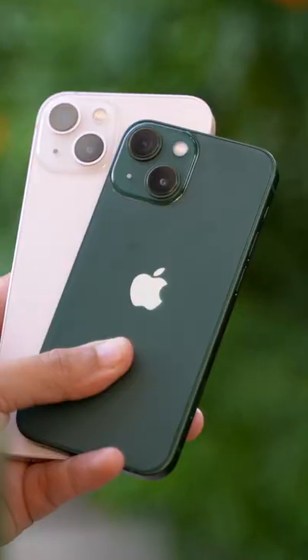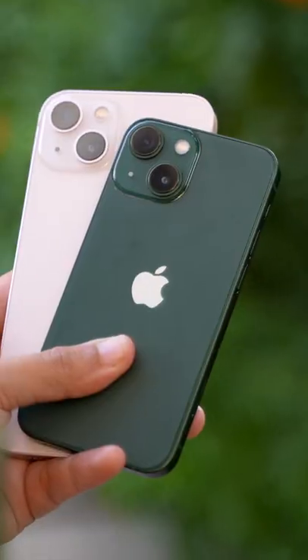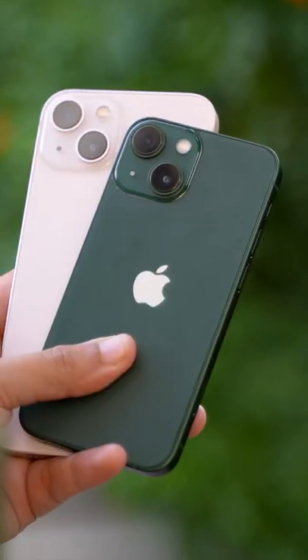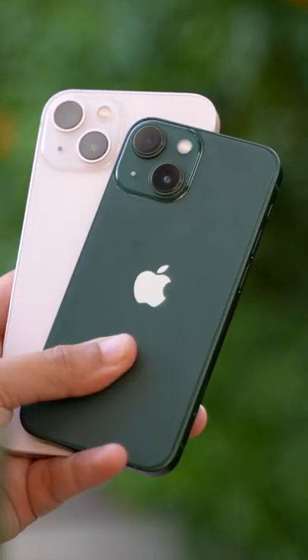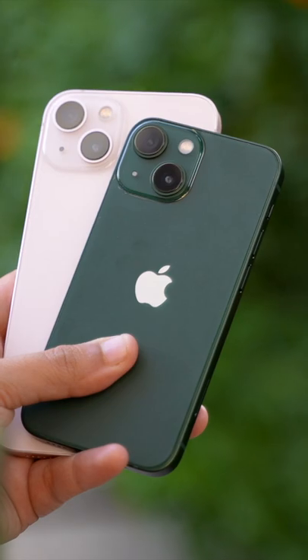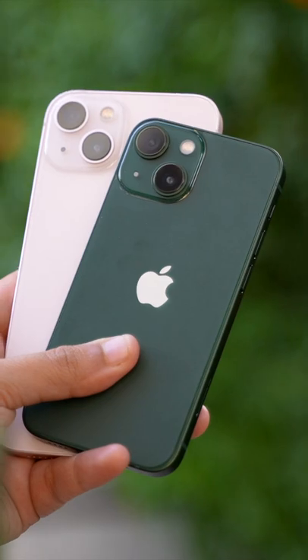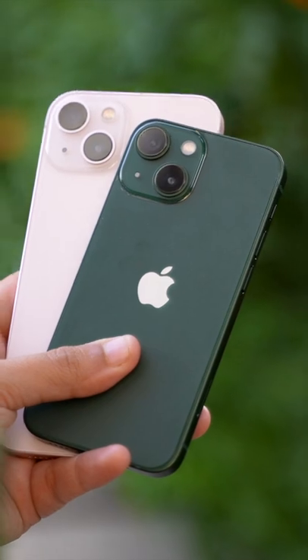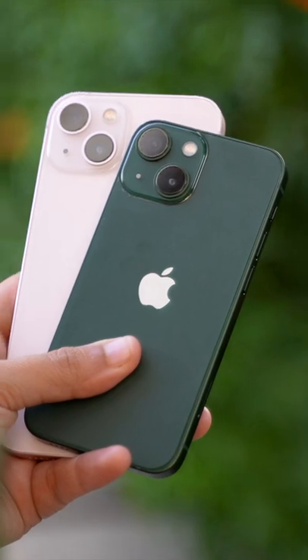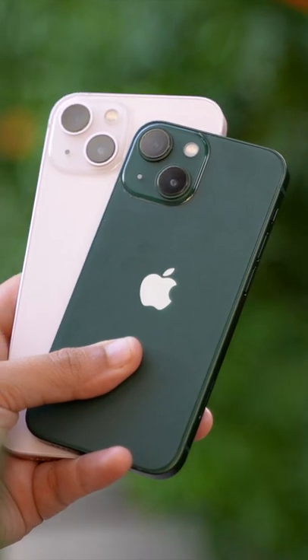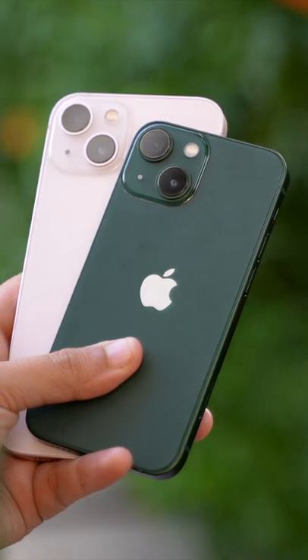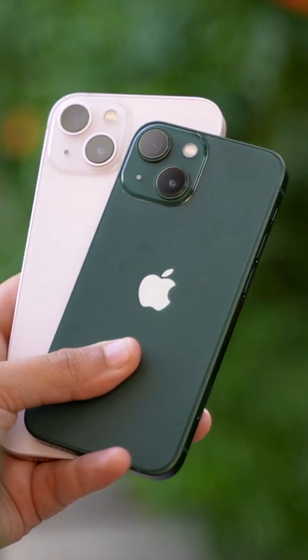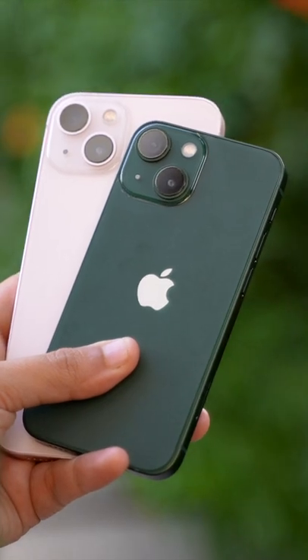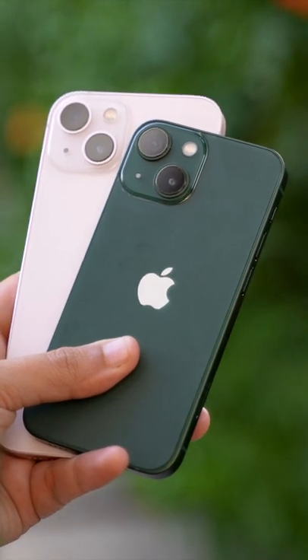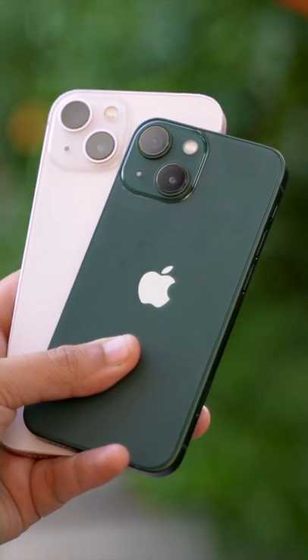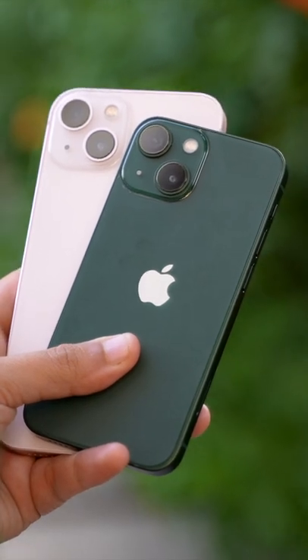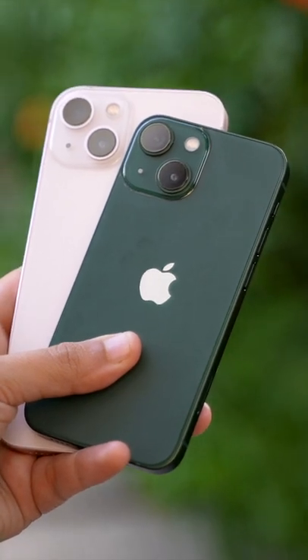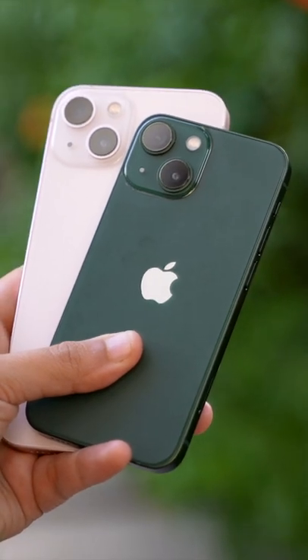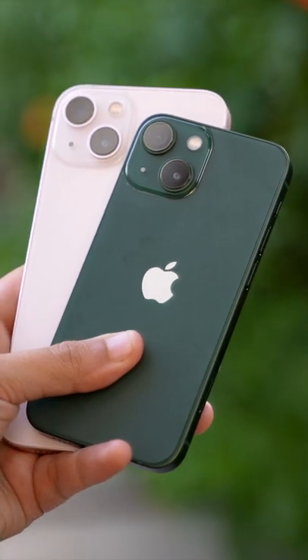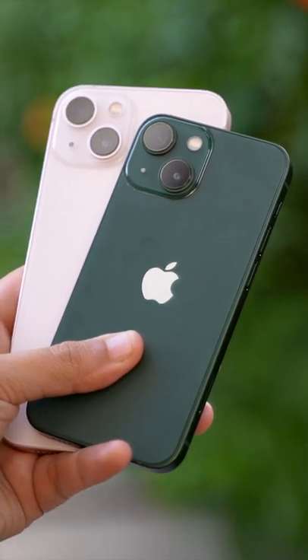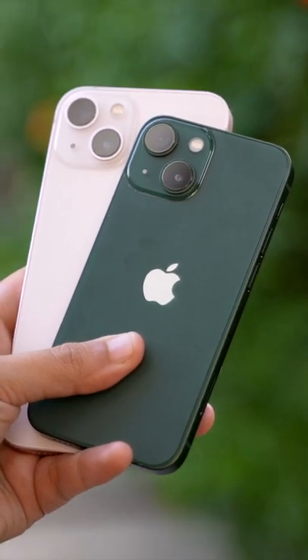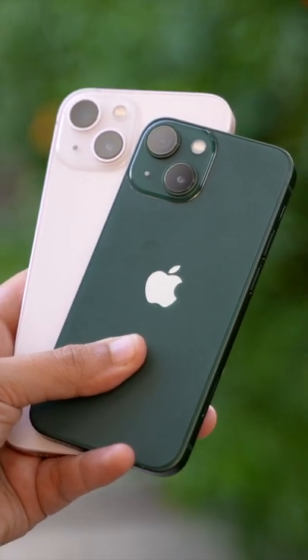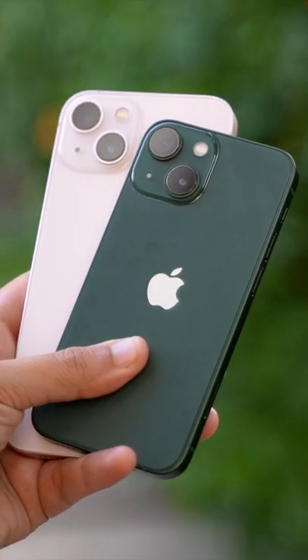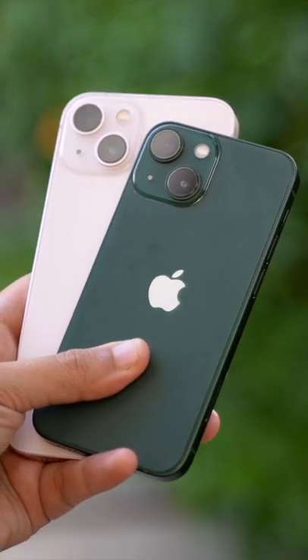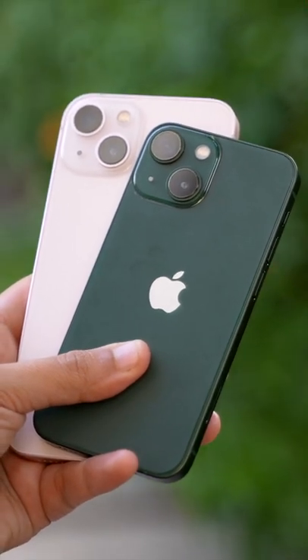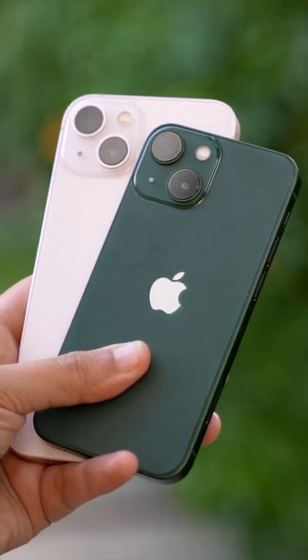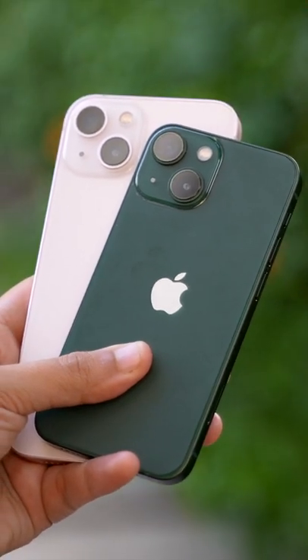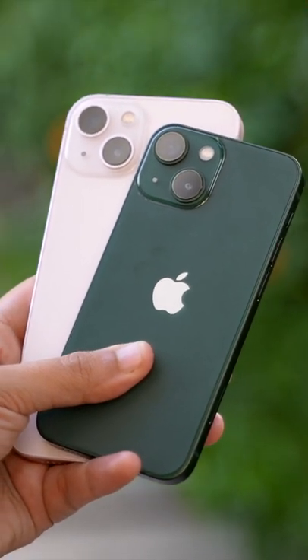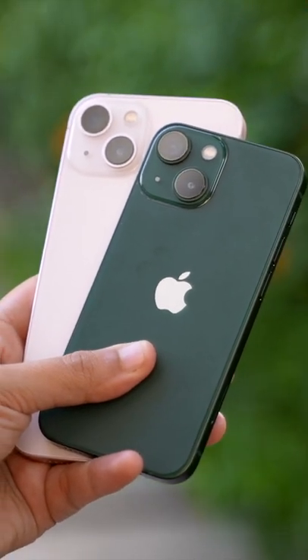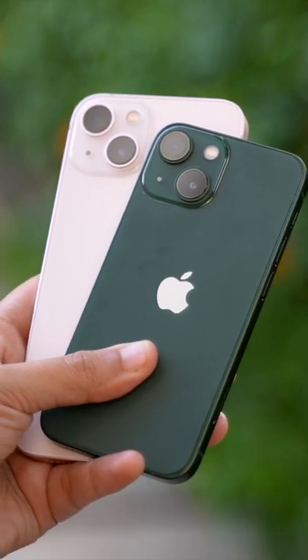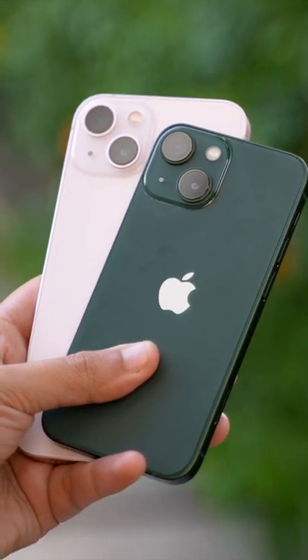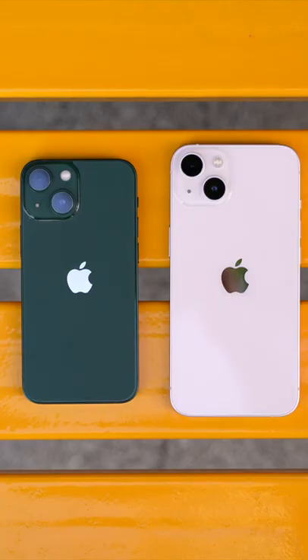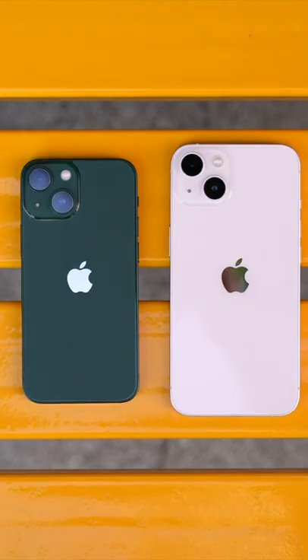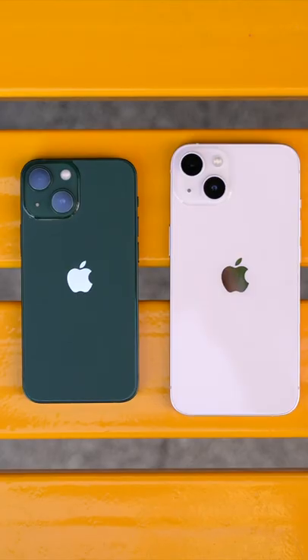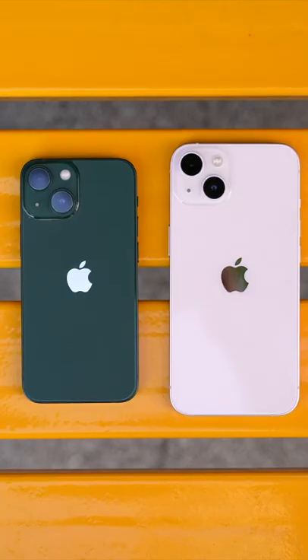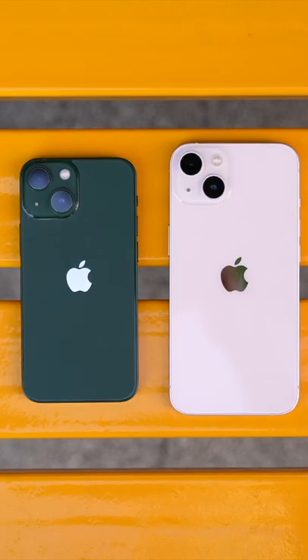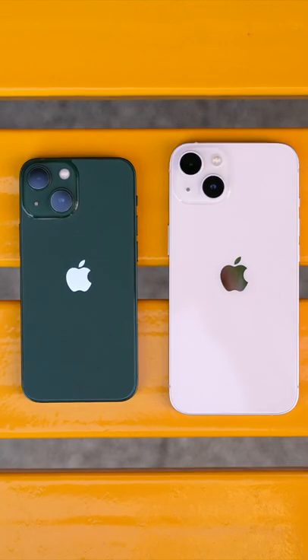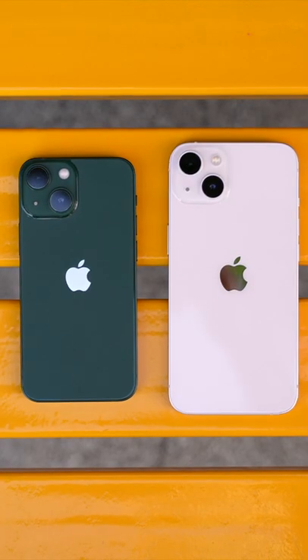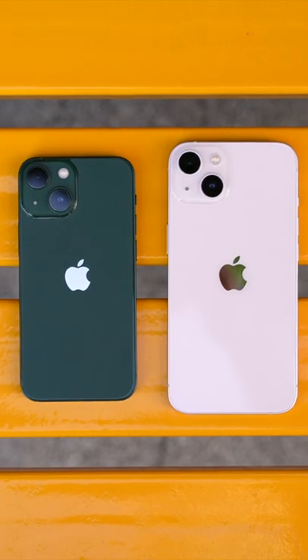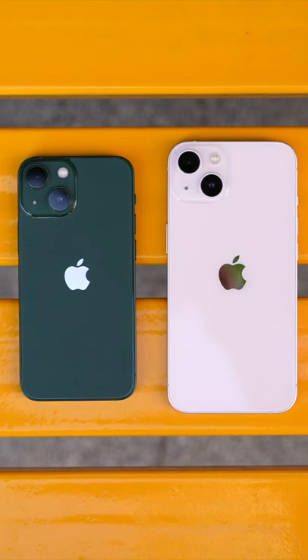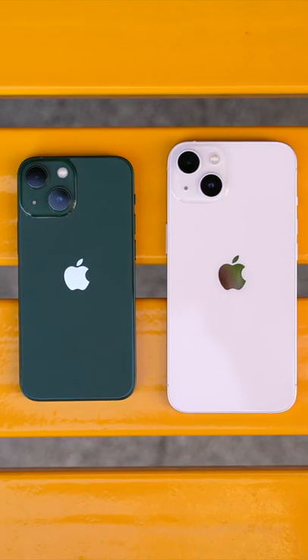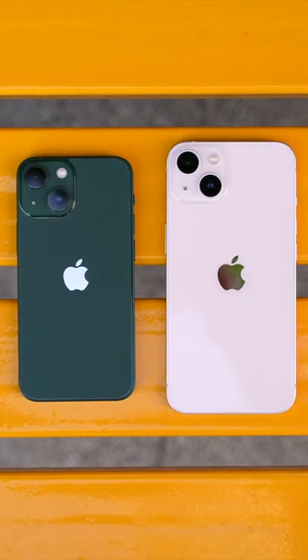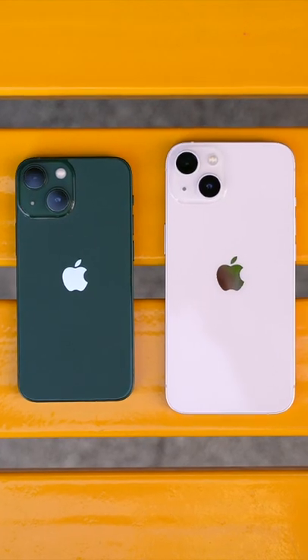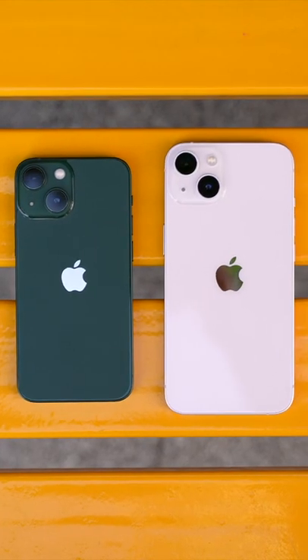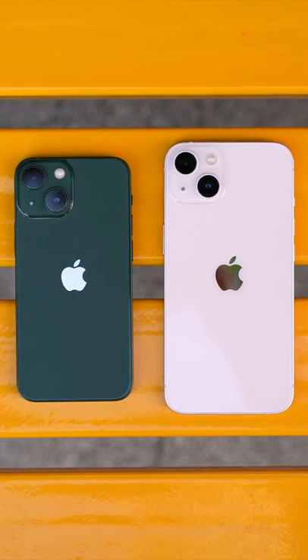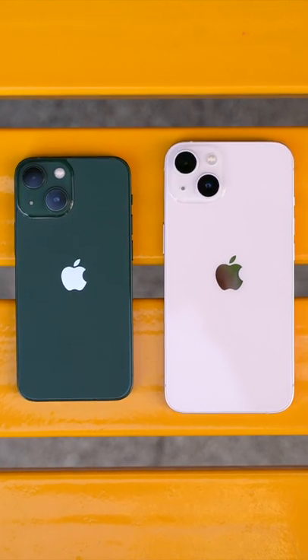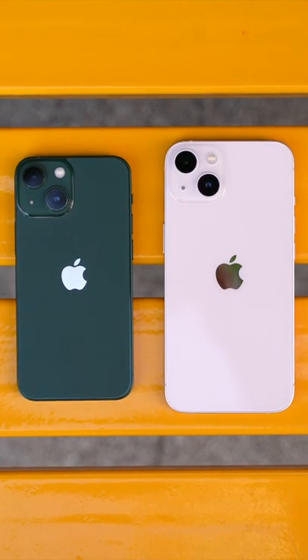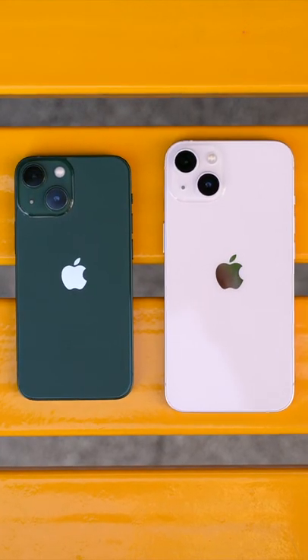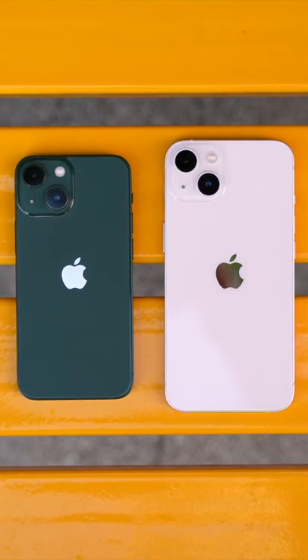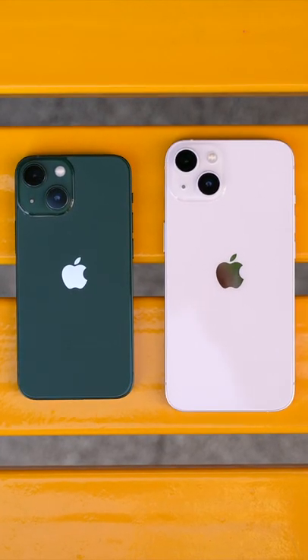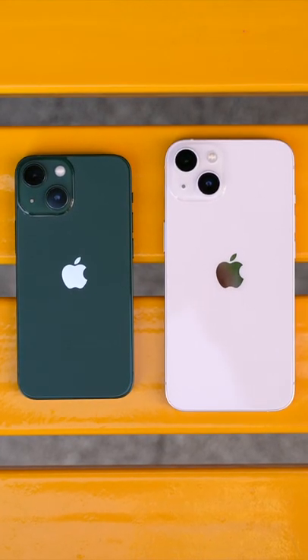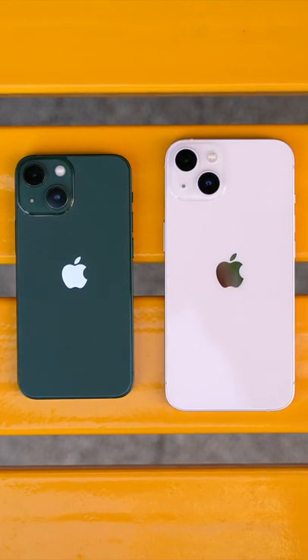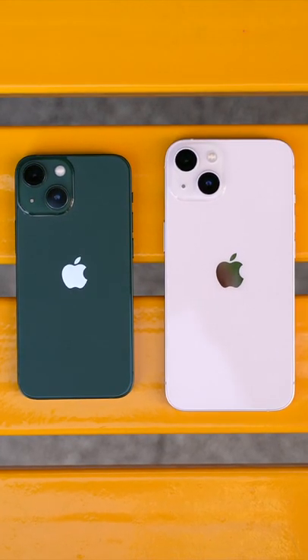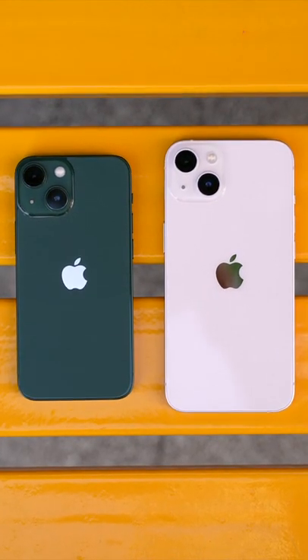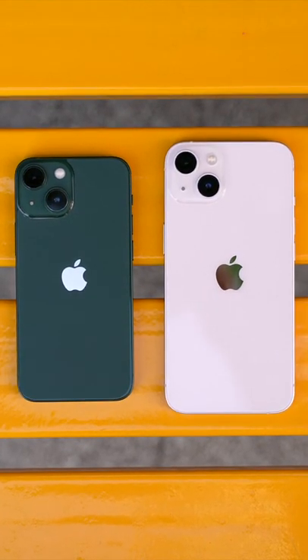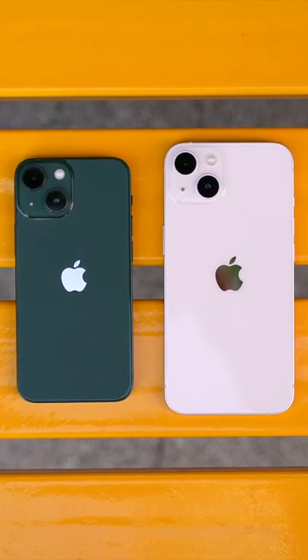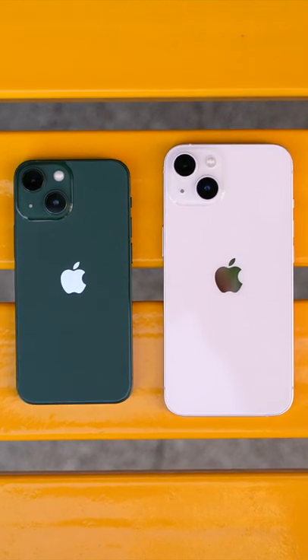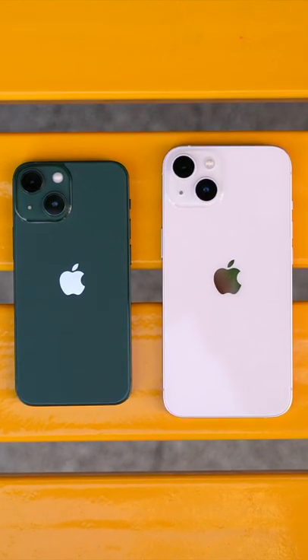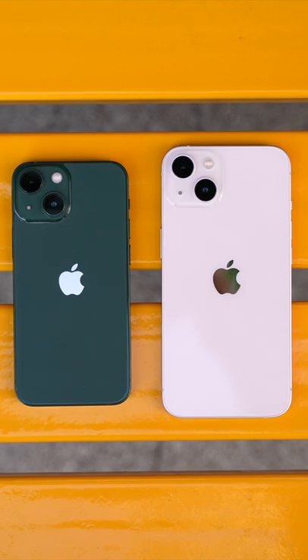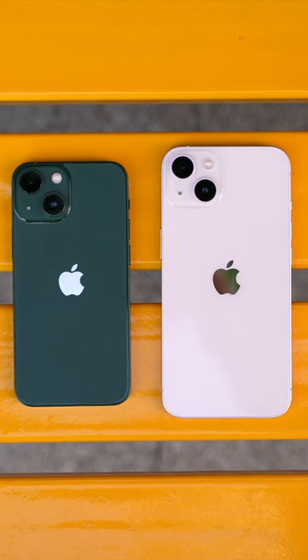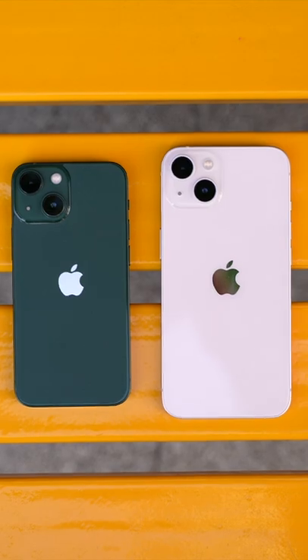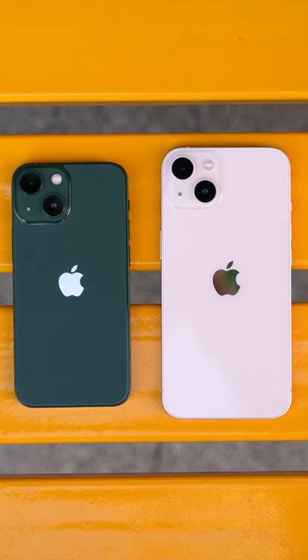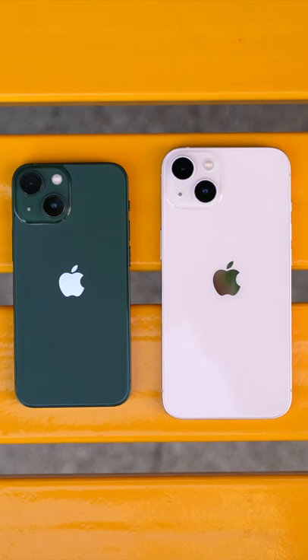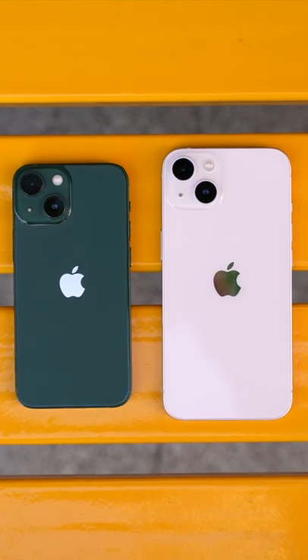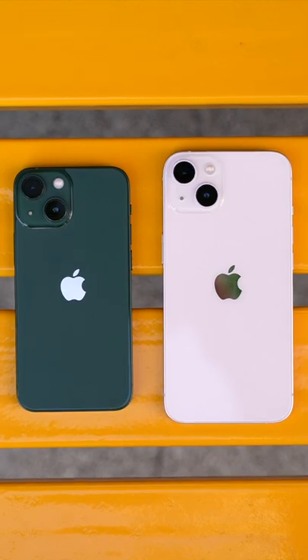To know about all the similarities and differences between these phones, make sure to check out the comparison video which is live on the channel right now.